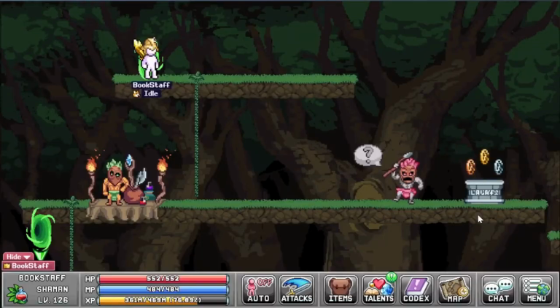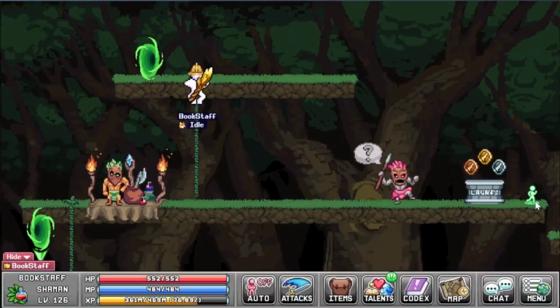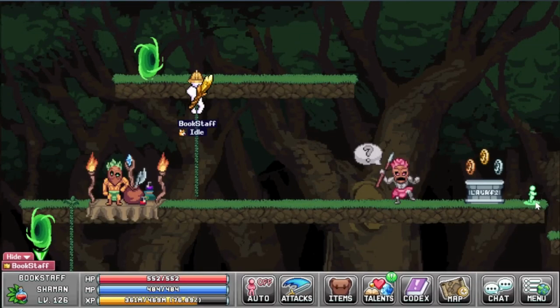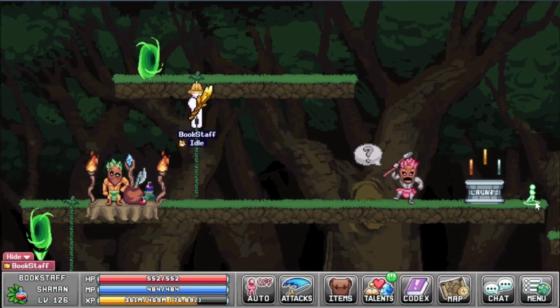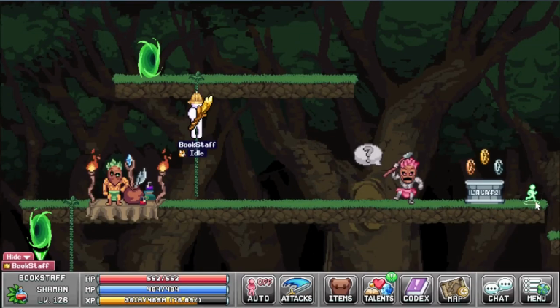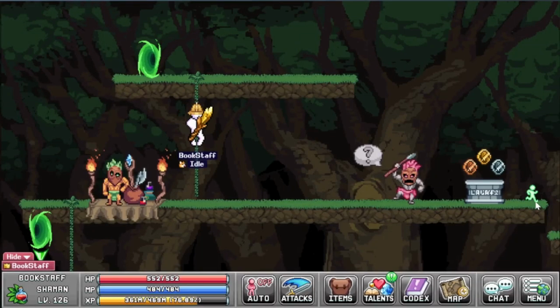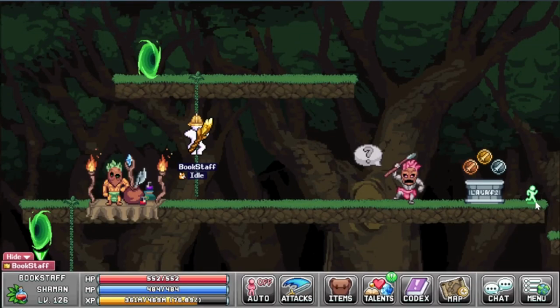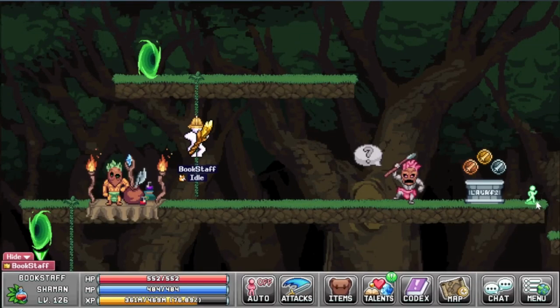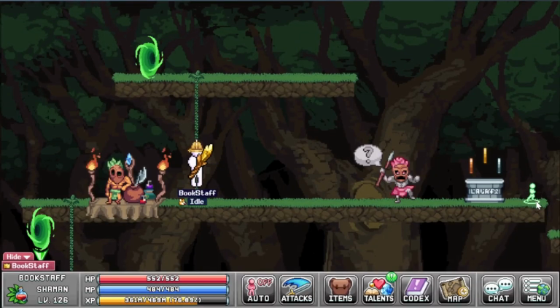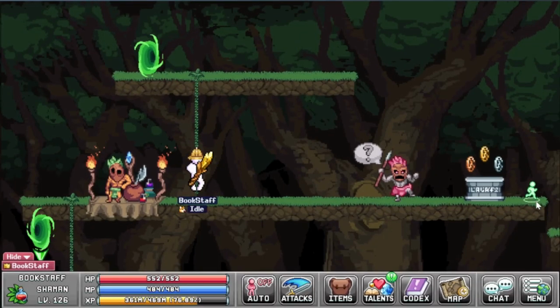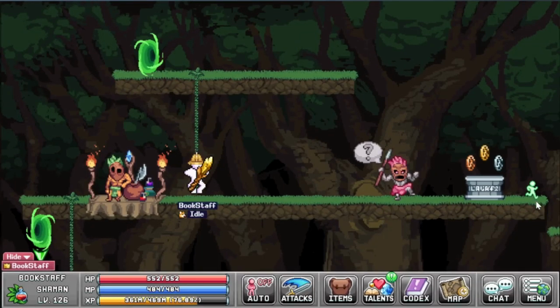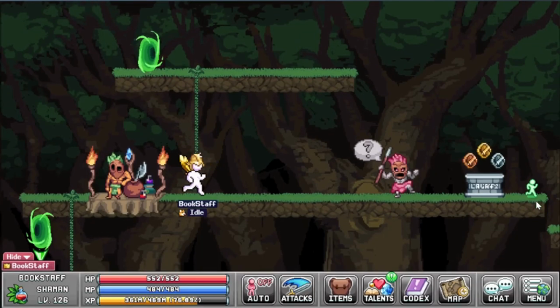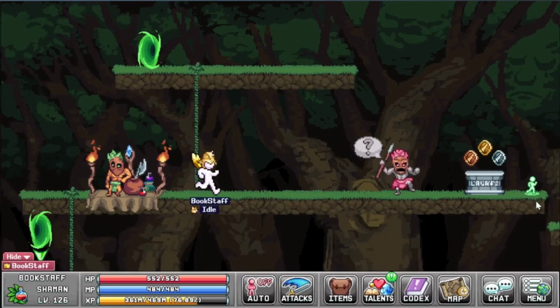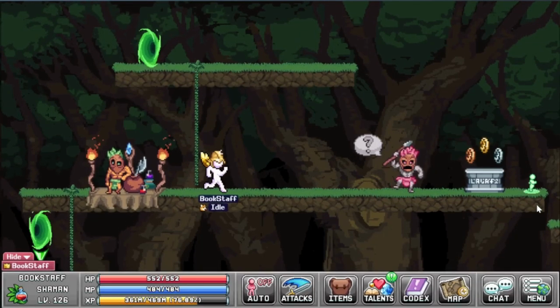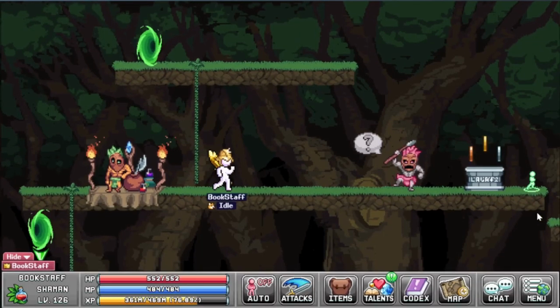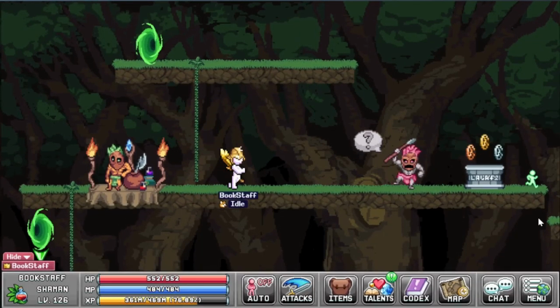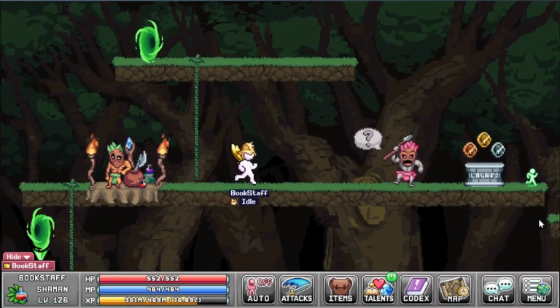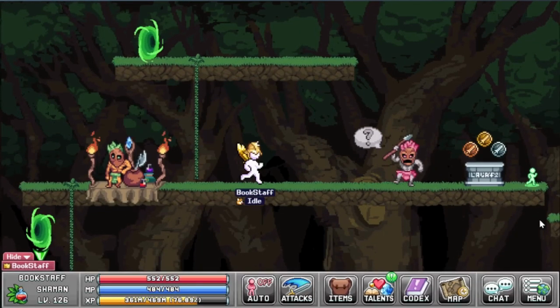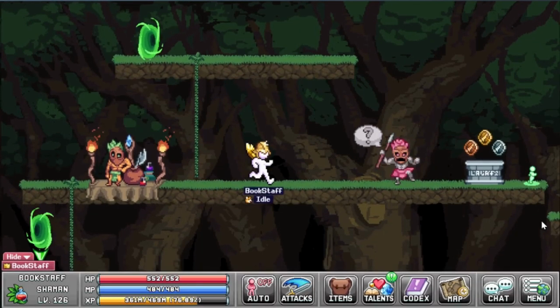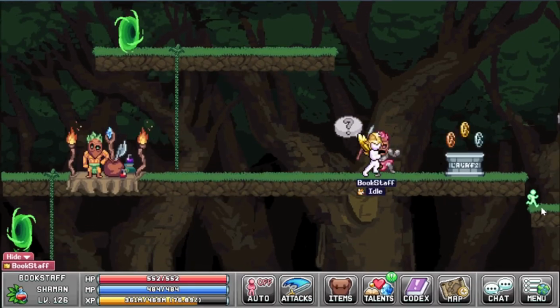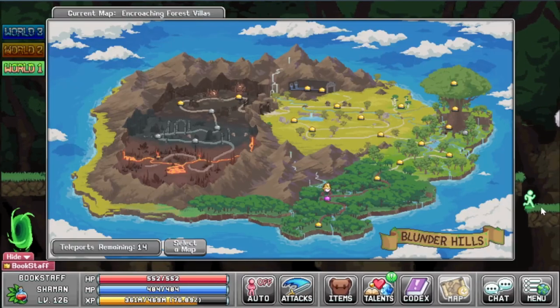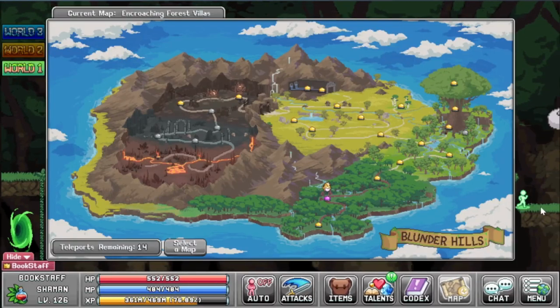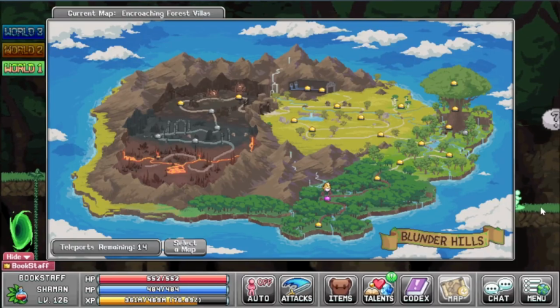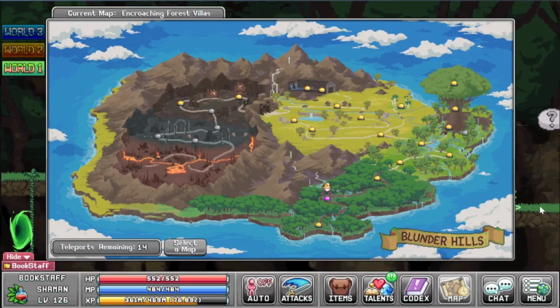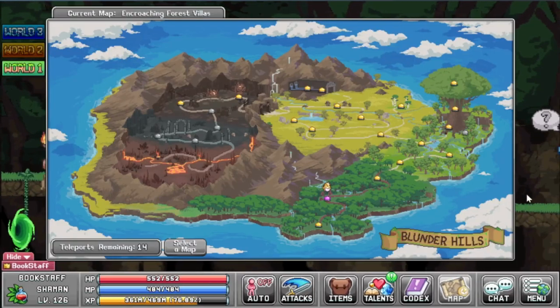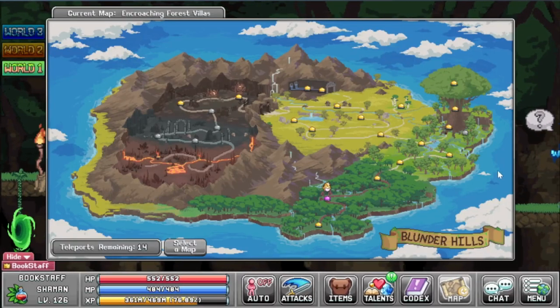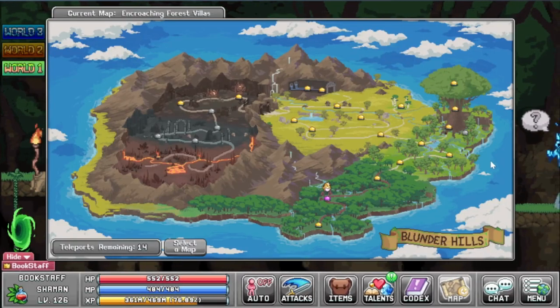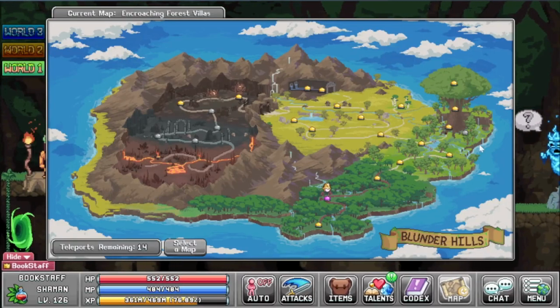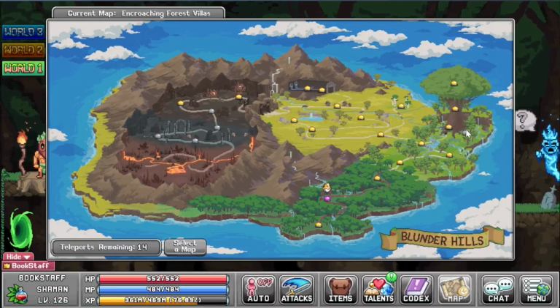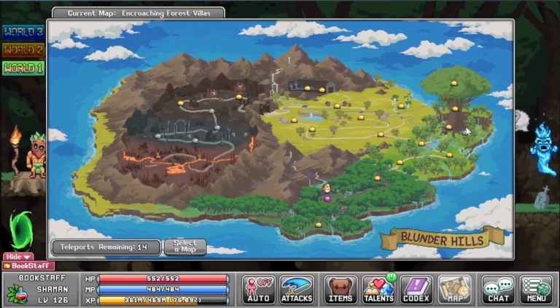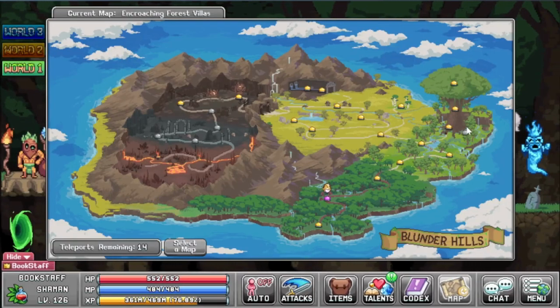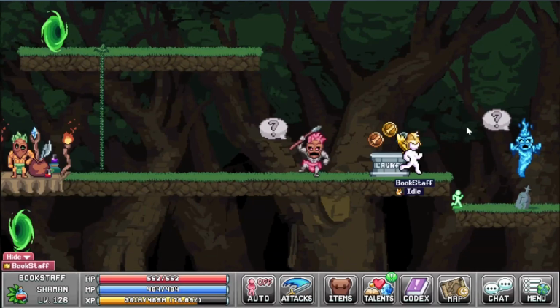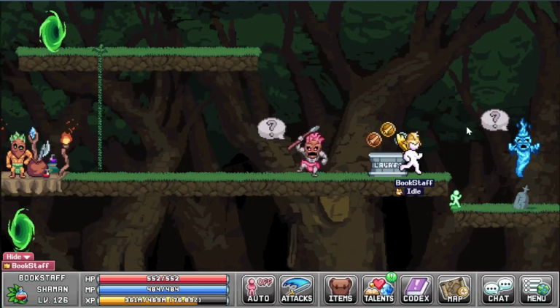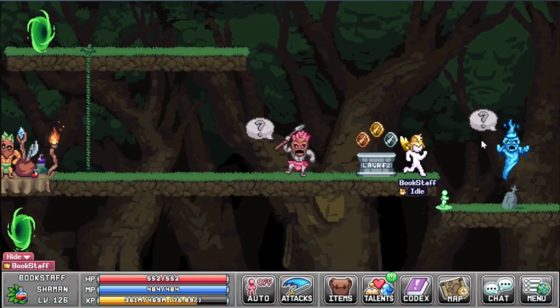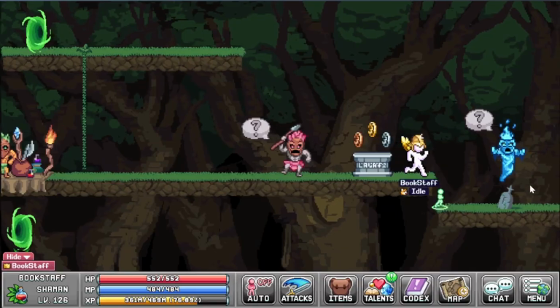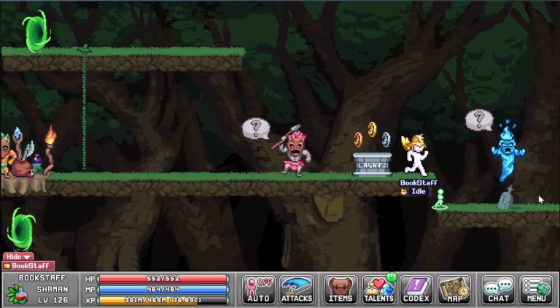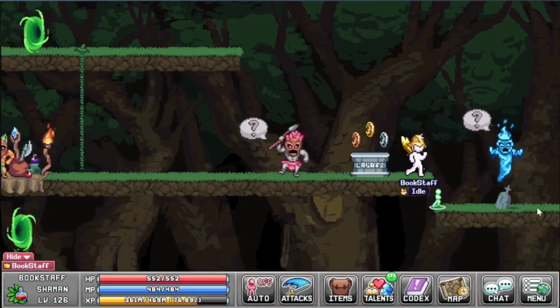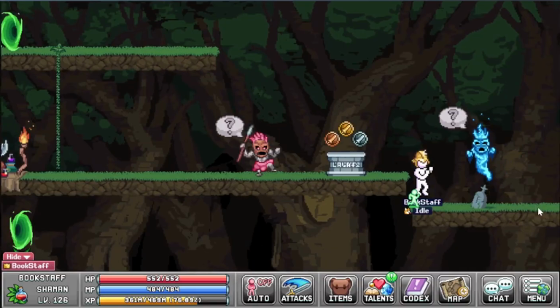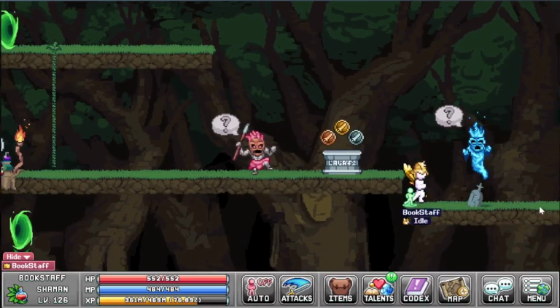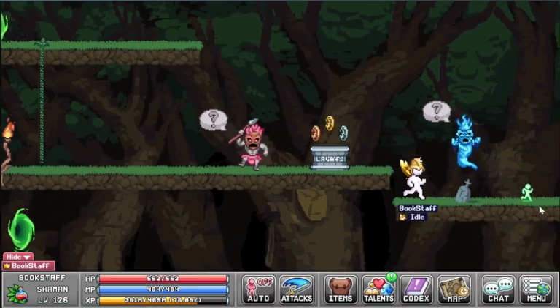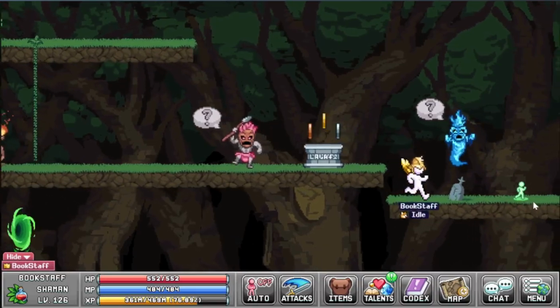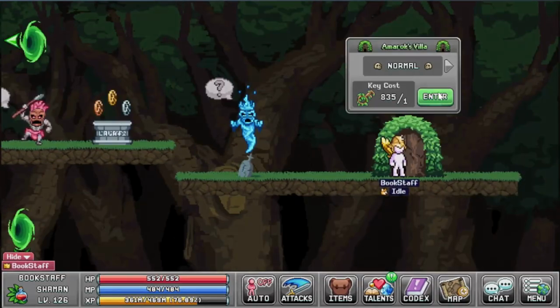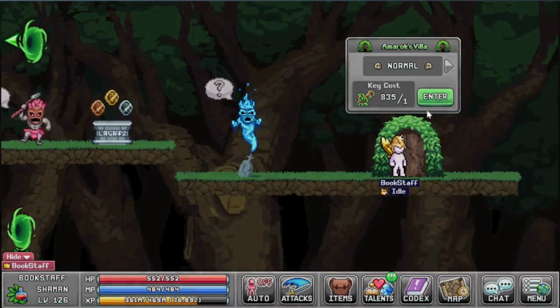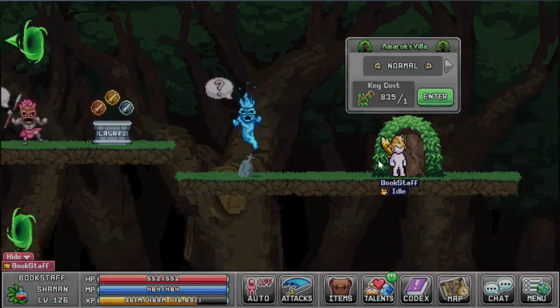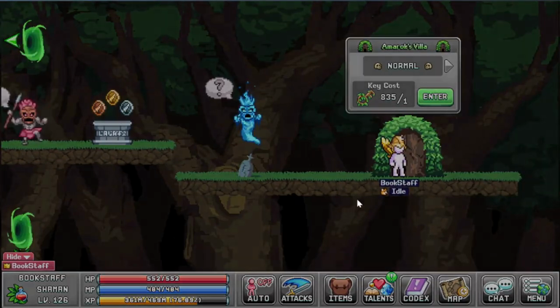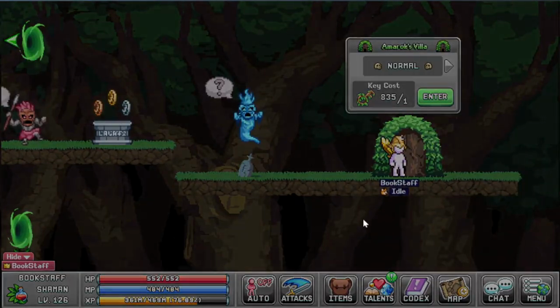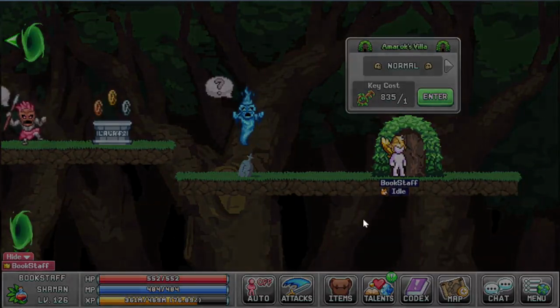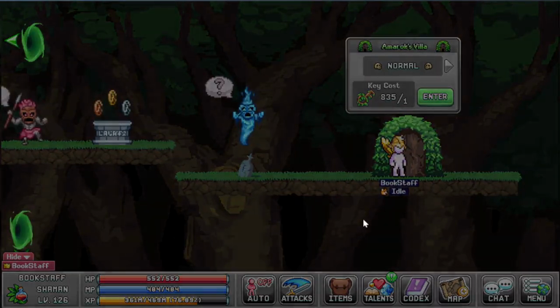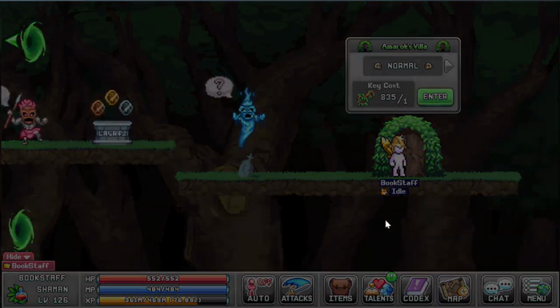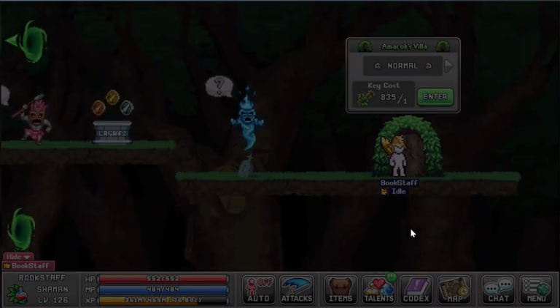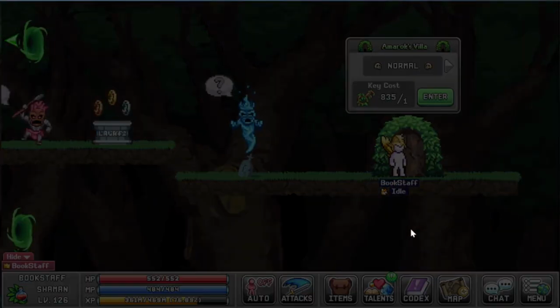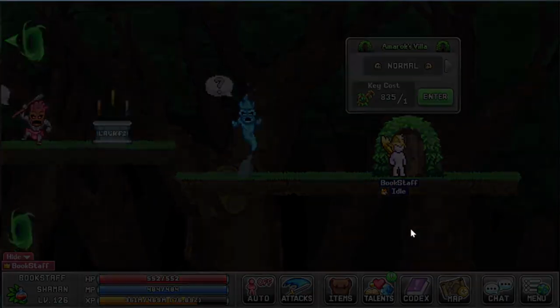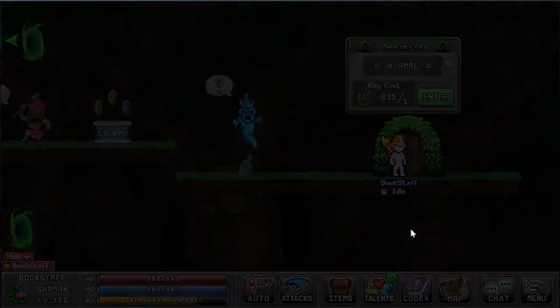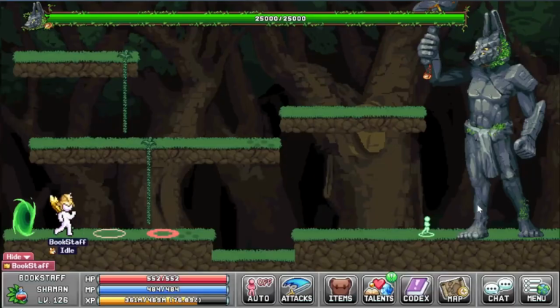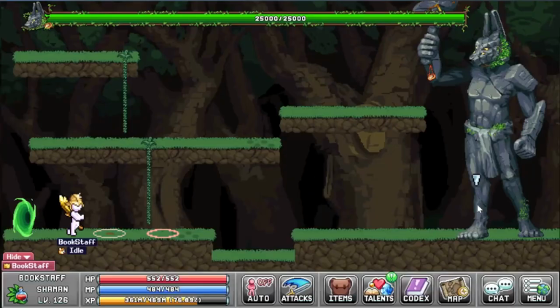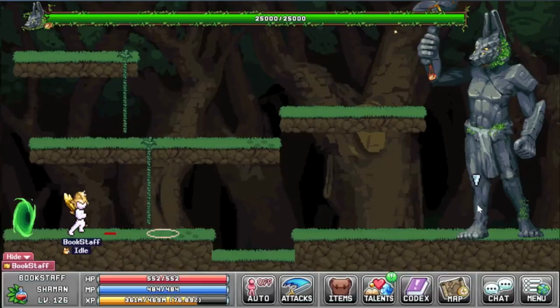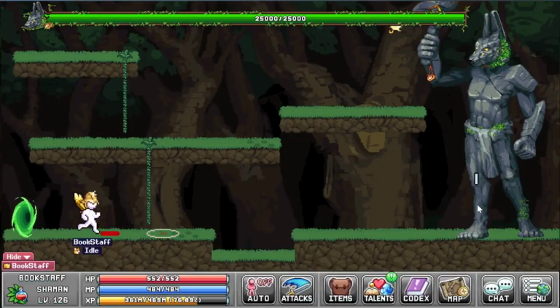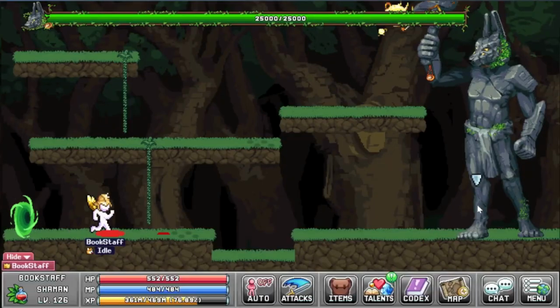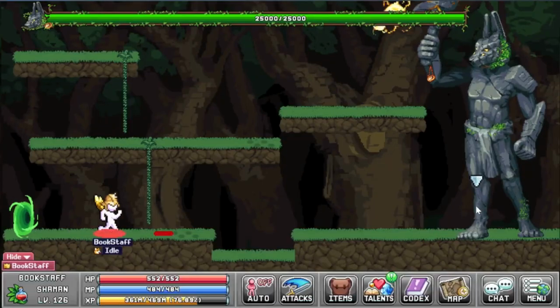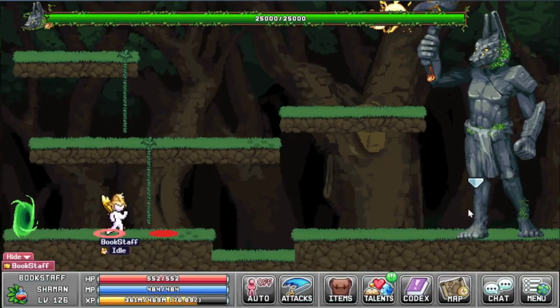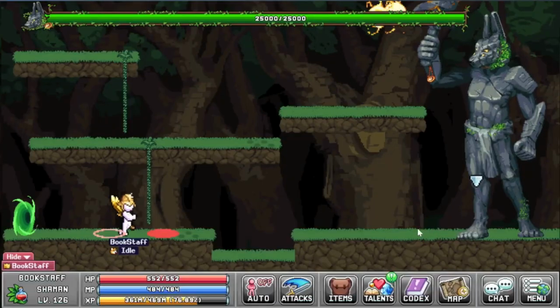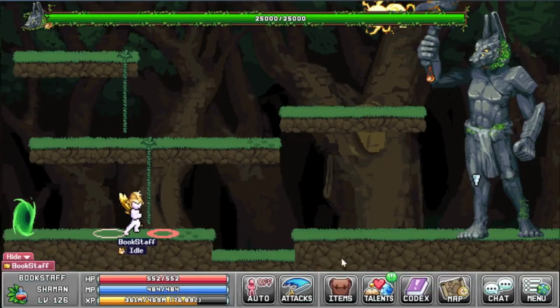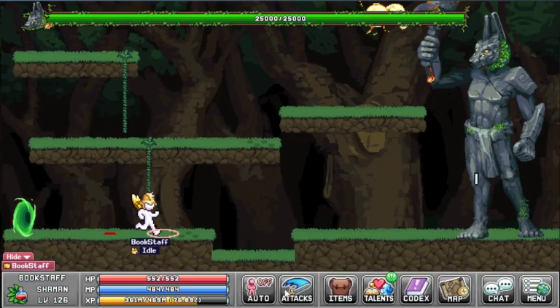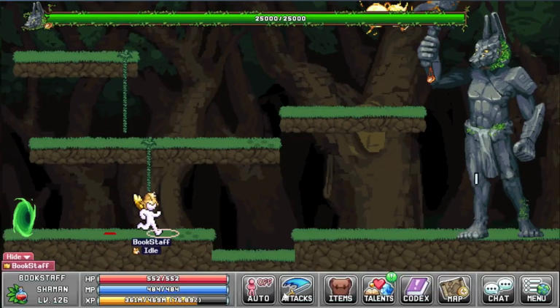But more importantly, the ammo rock drops it. If you do a normal one, you will most likely get it.